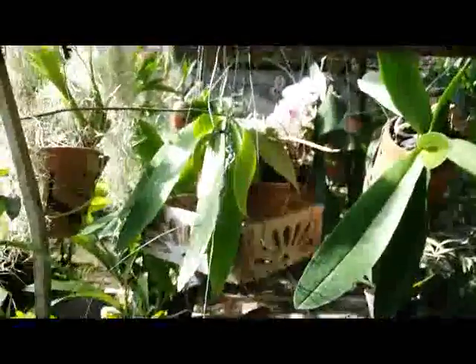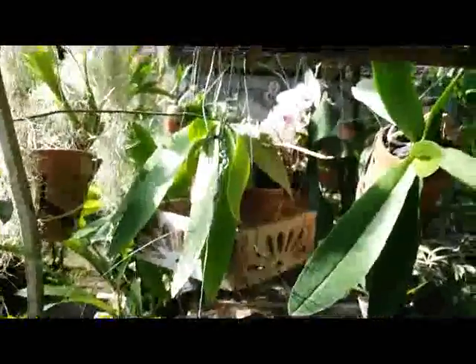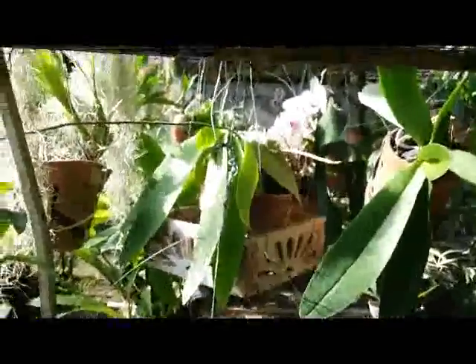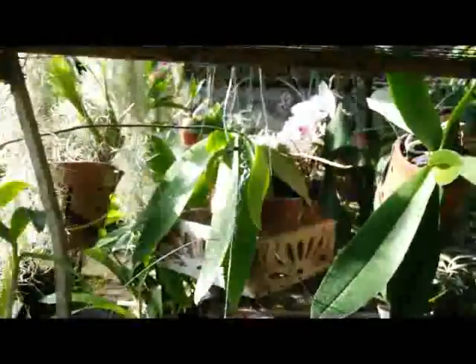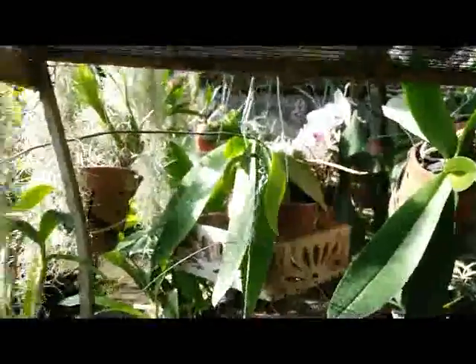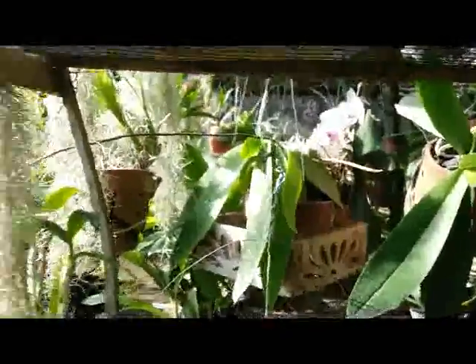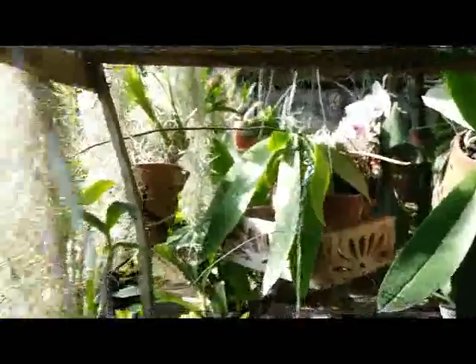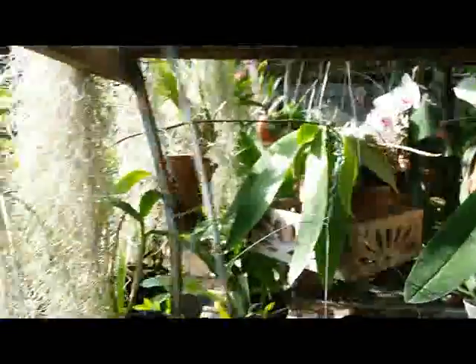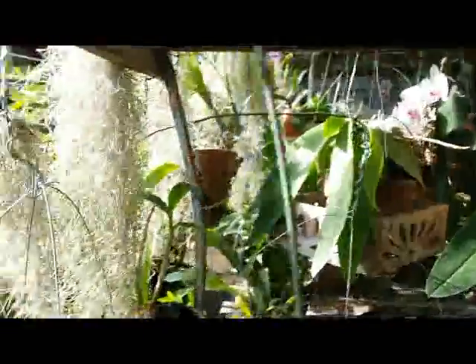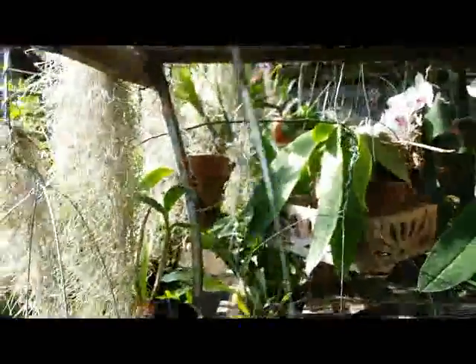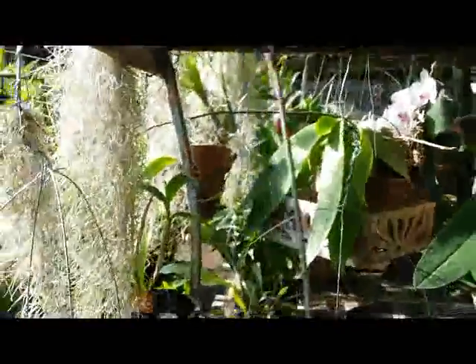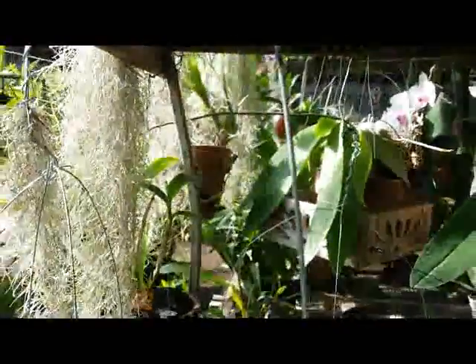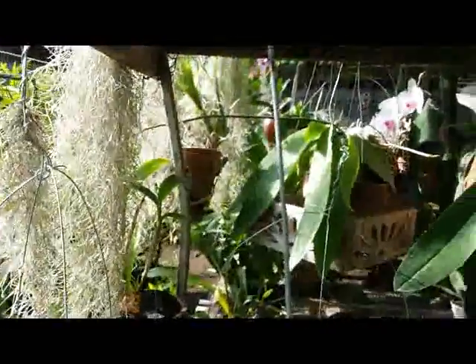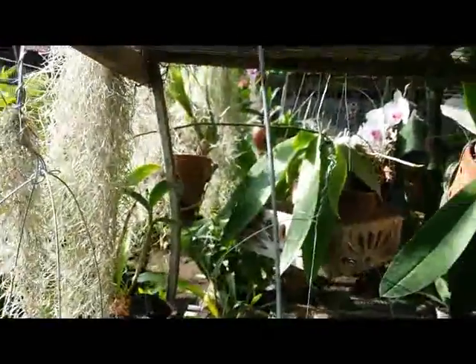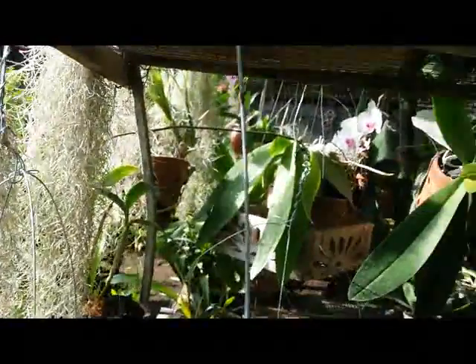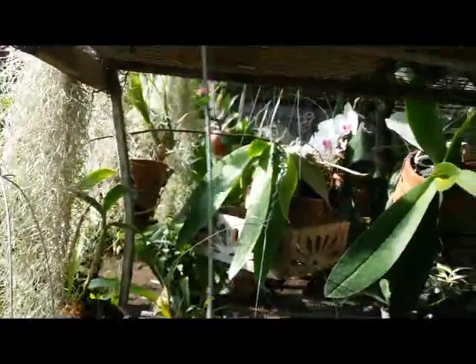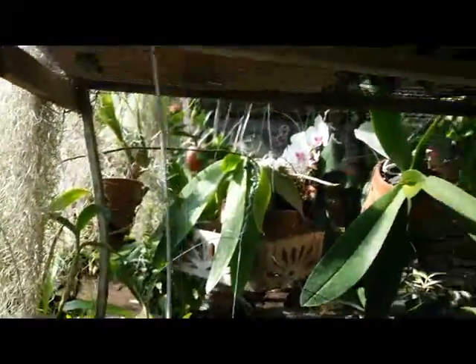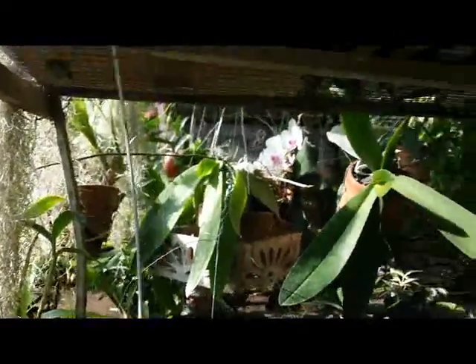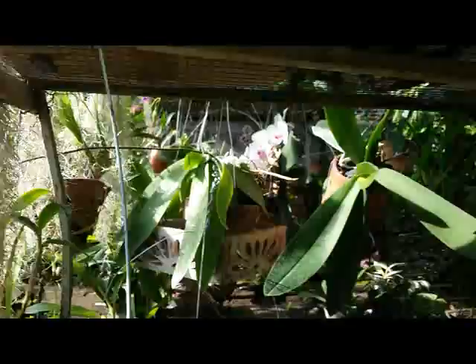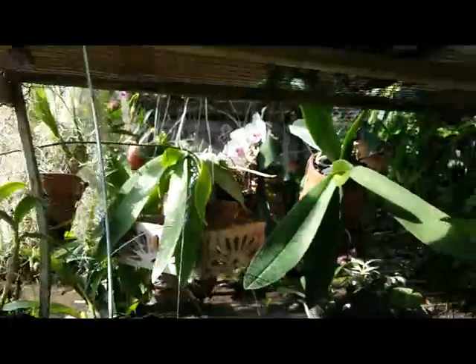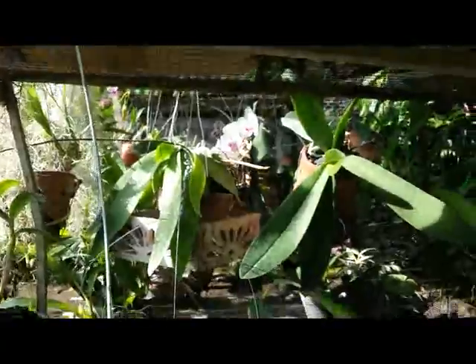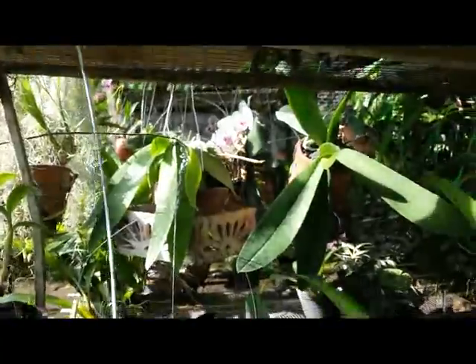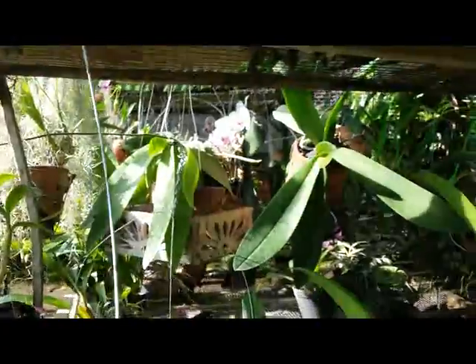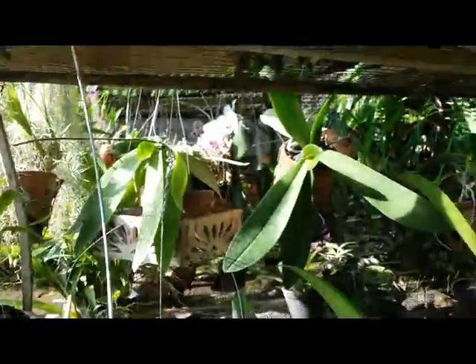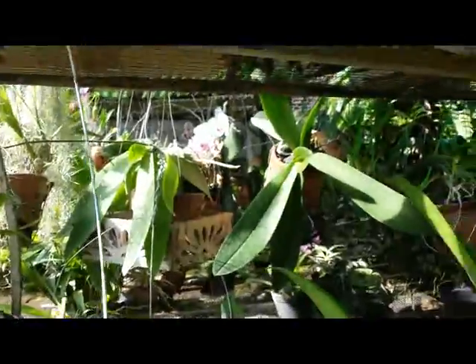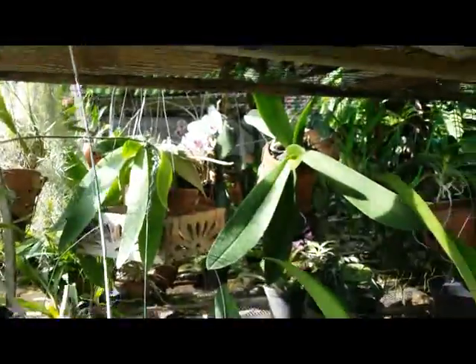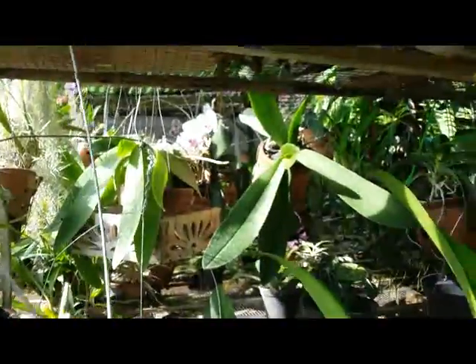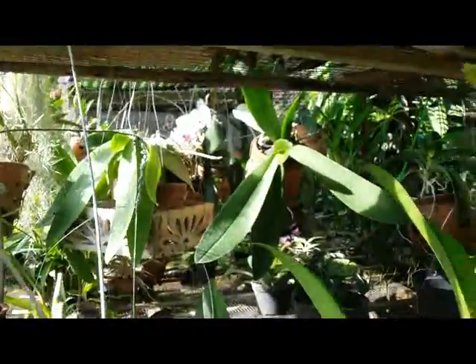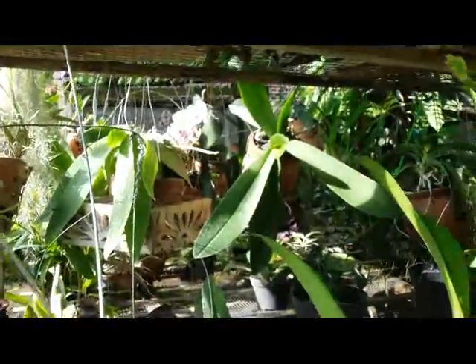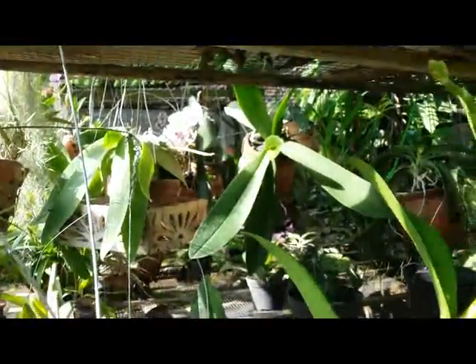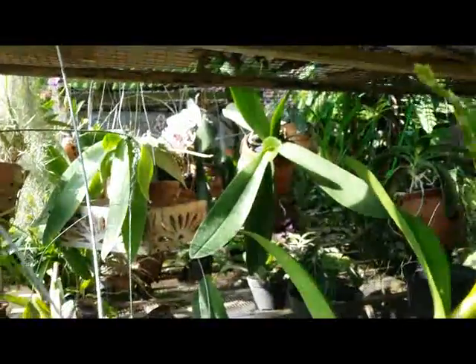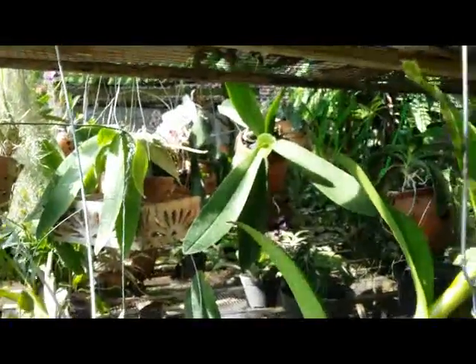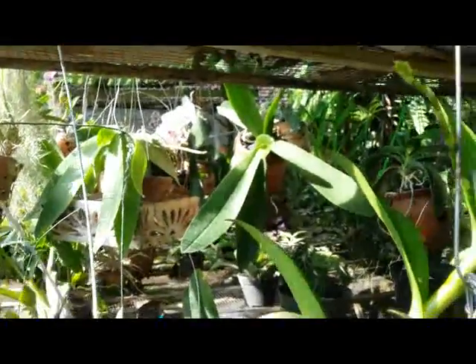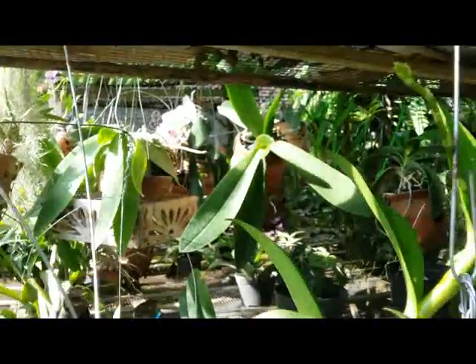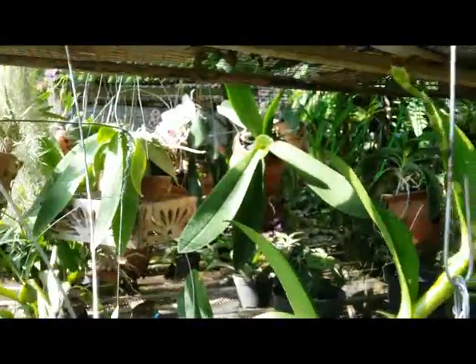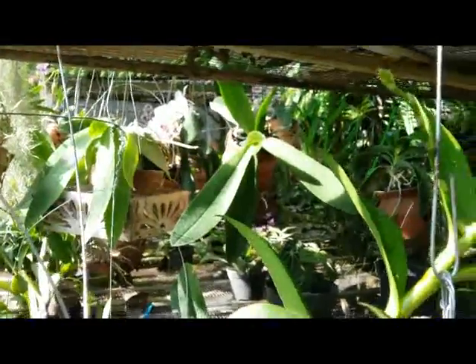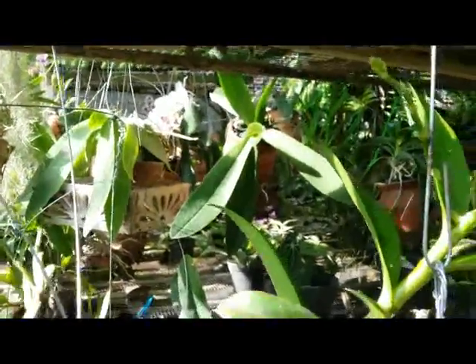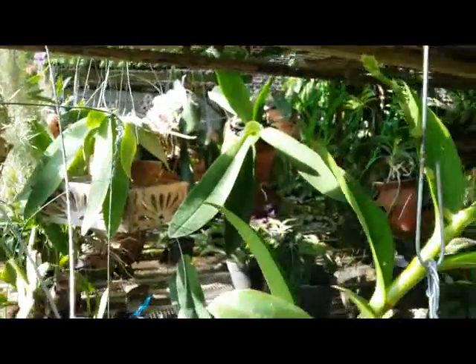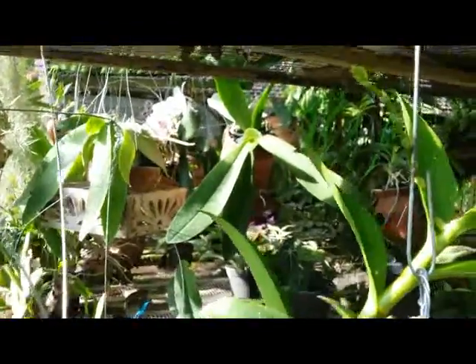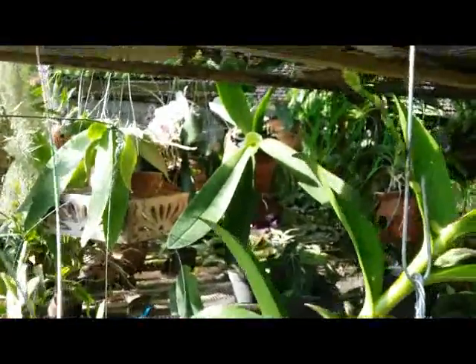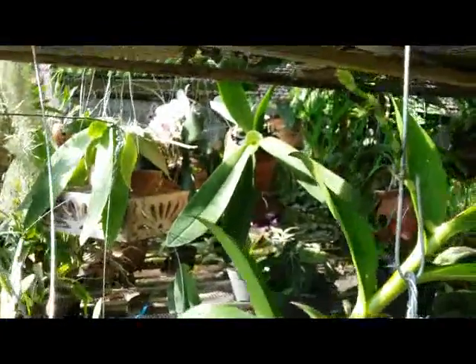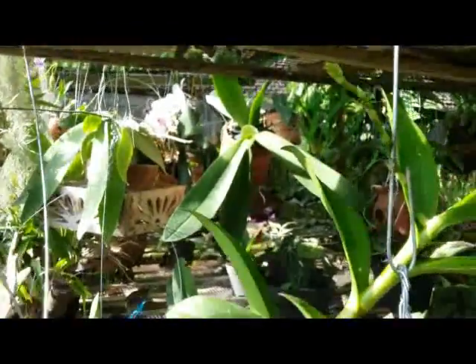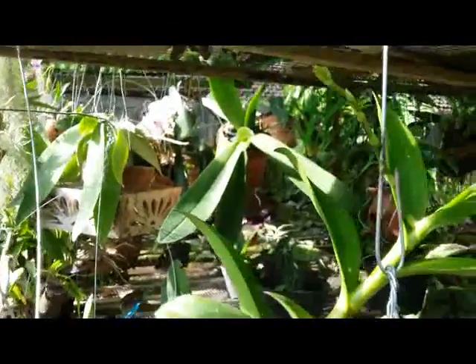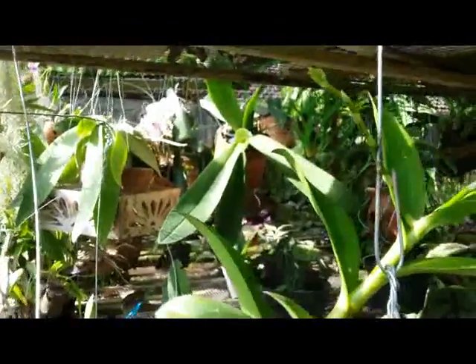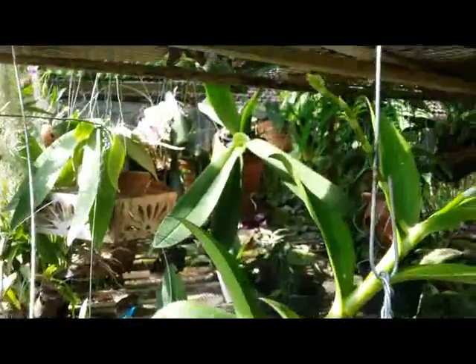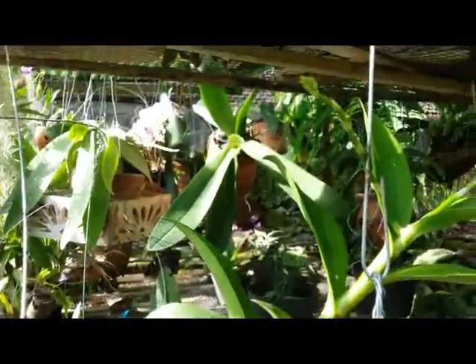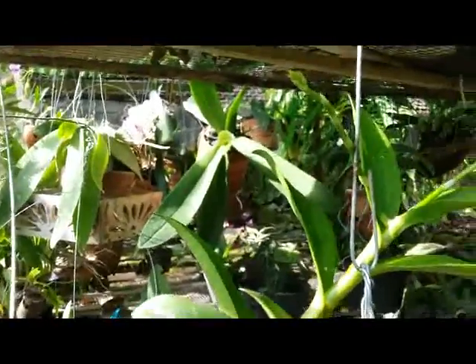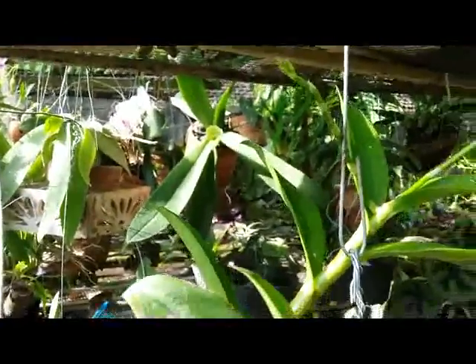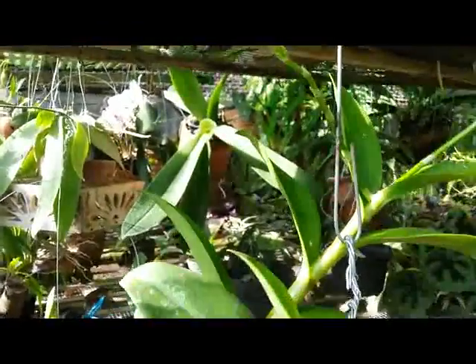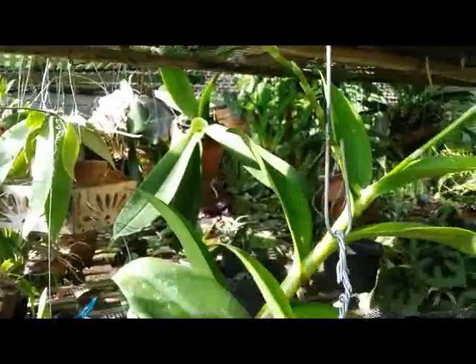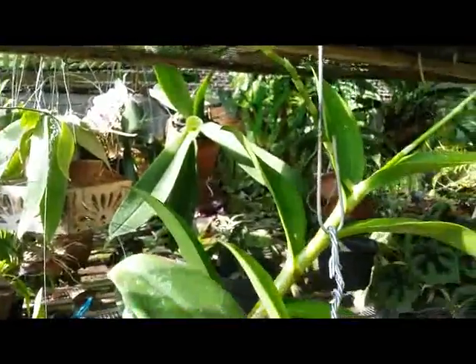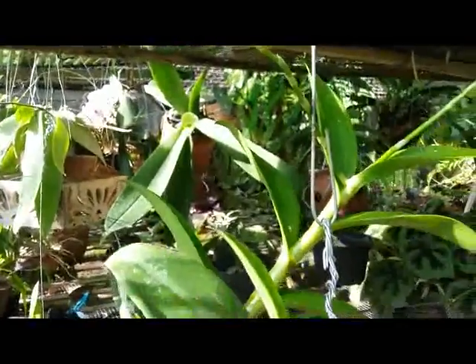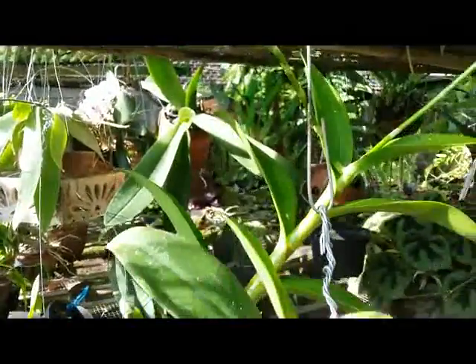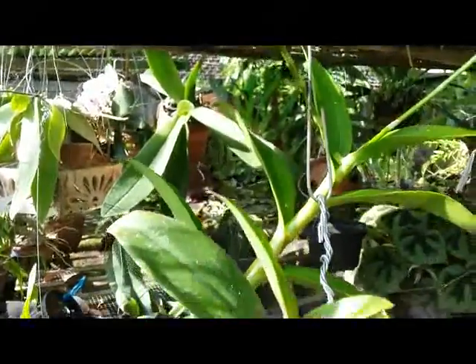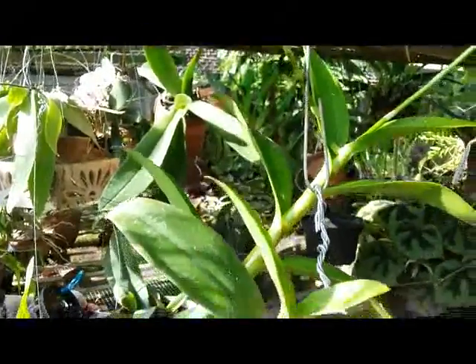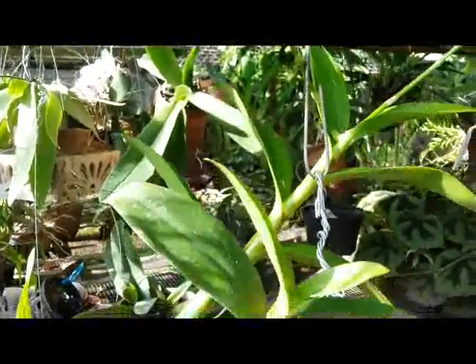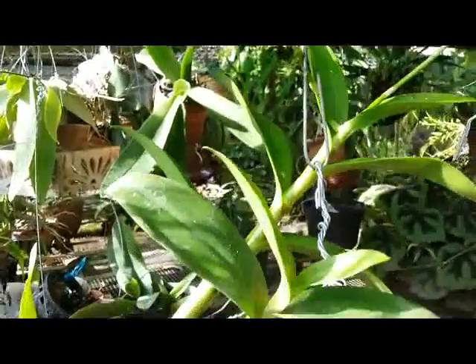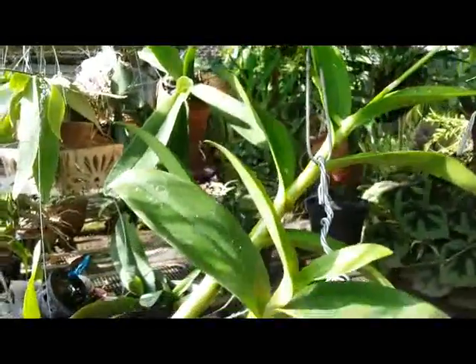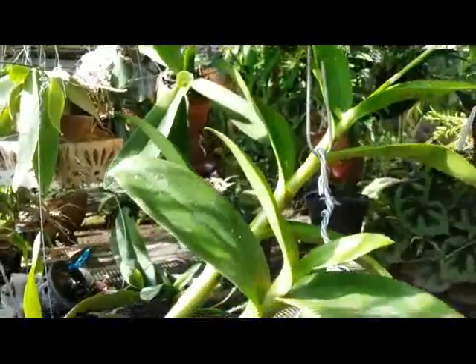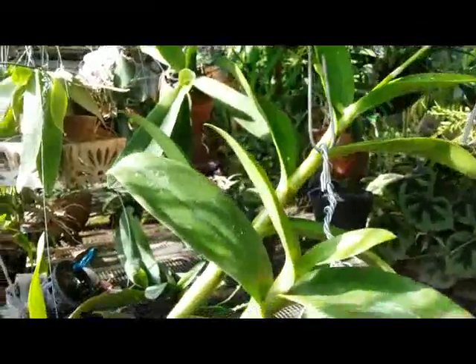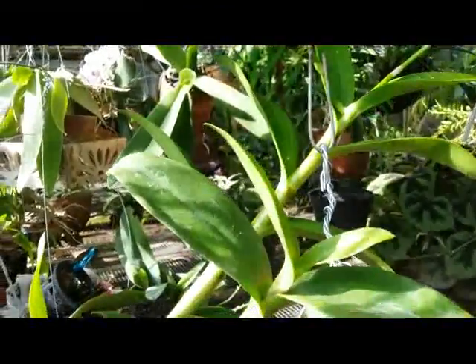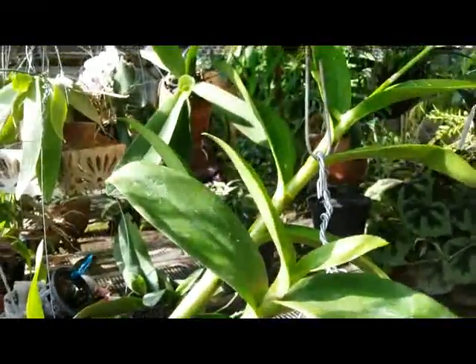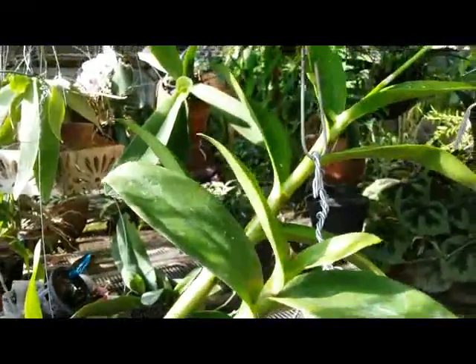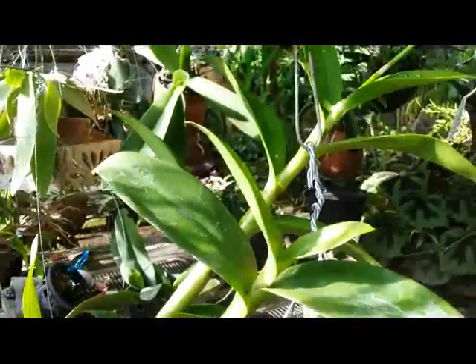Okay, thank you, 60 seconds of my orchid collection, bye.